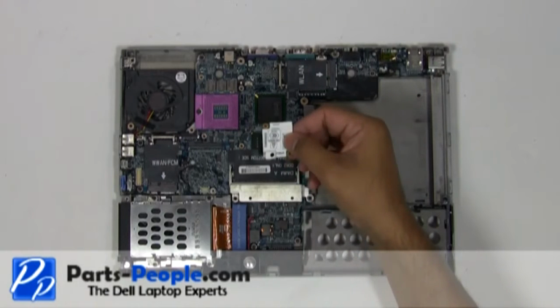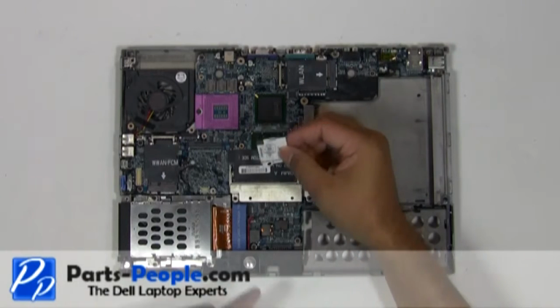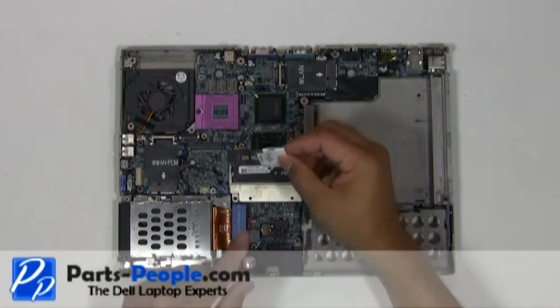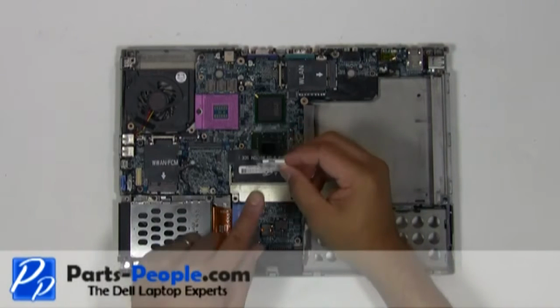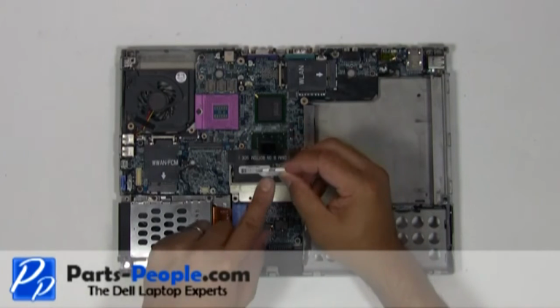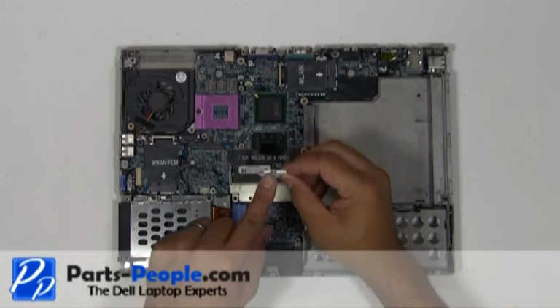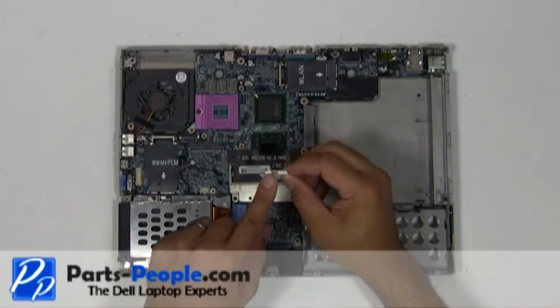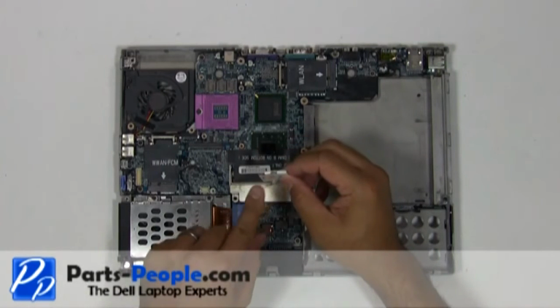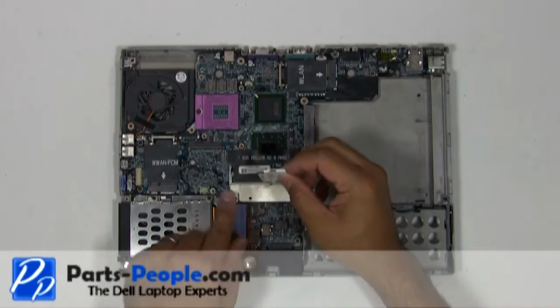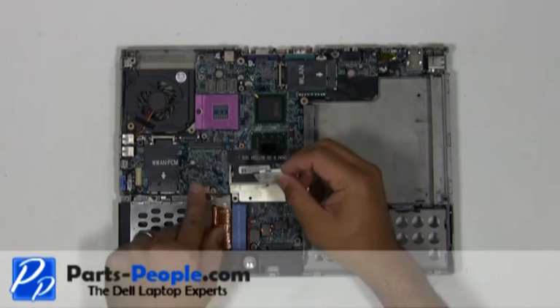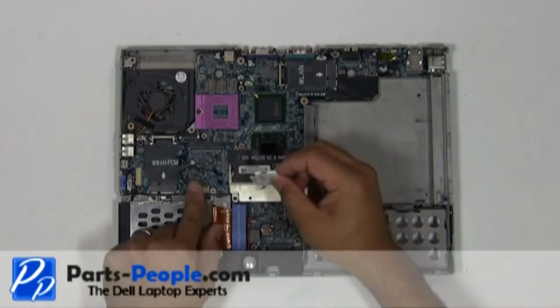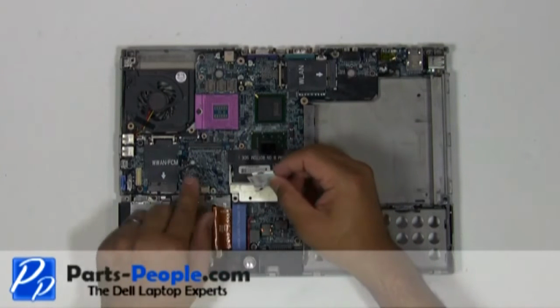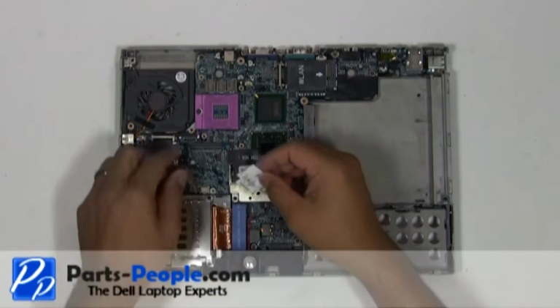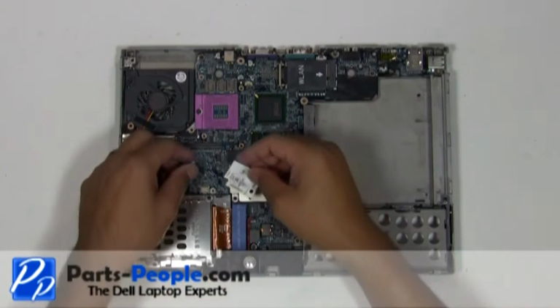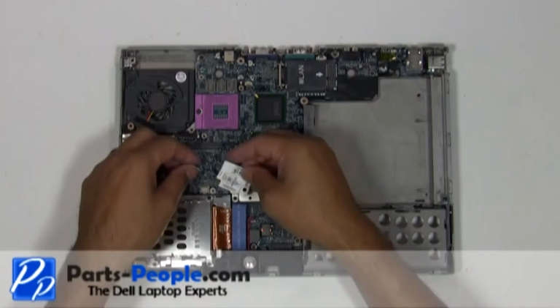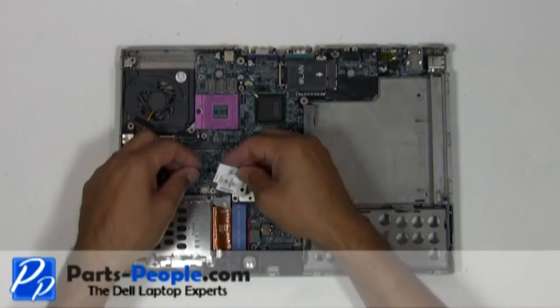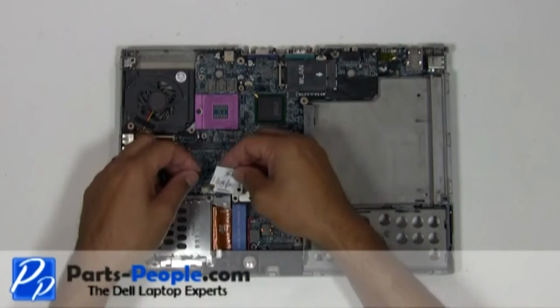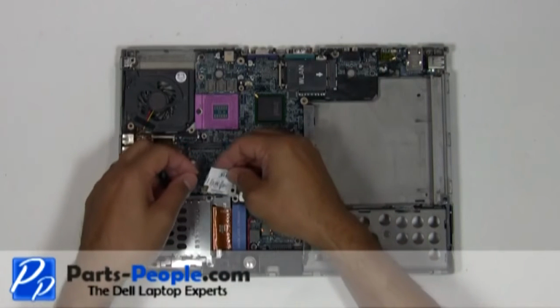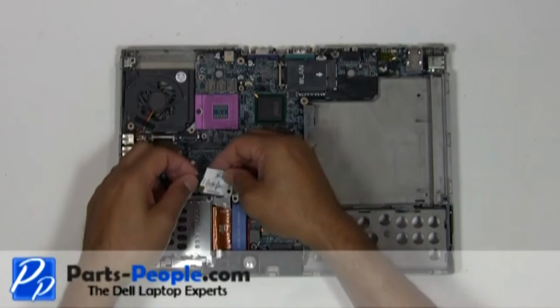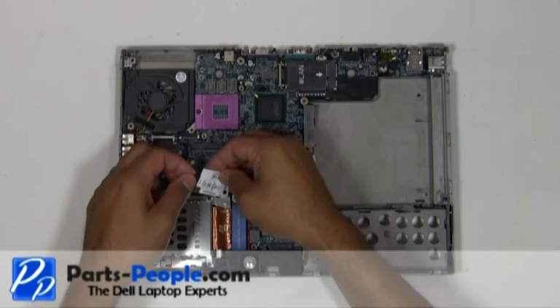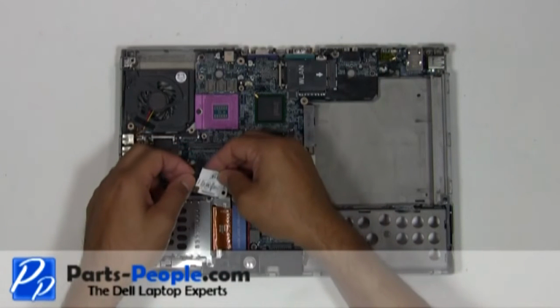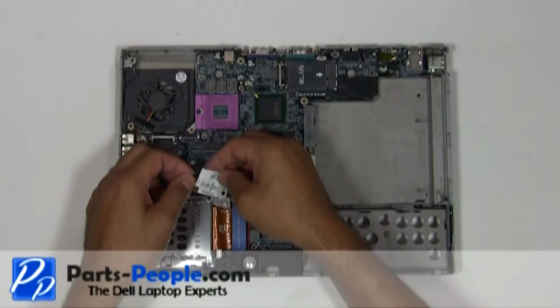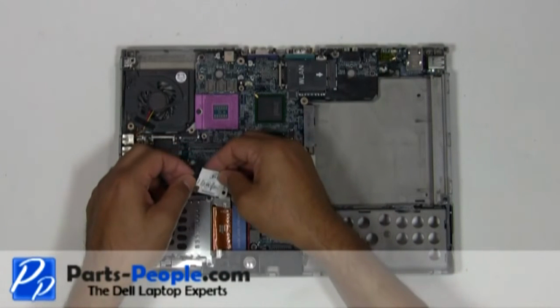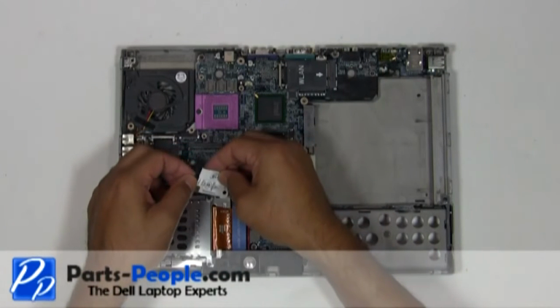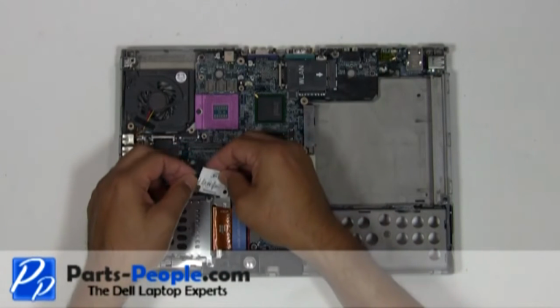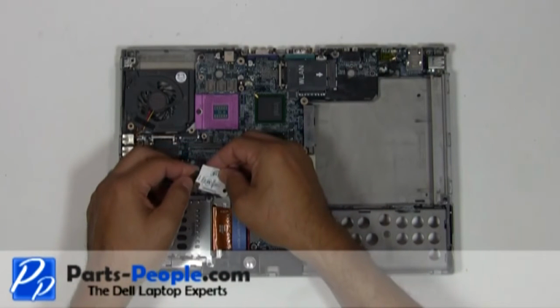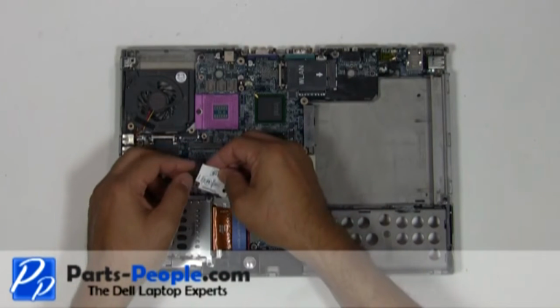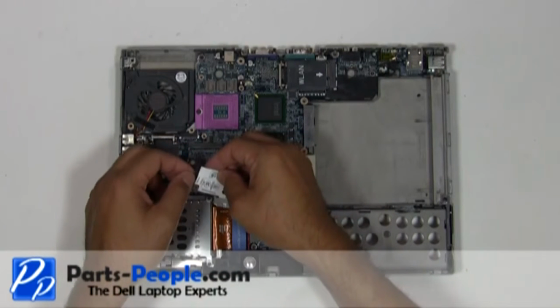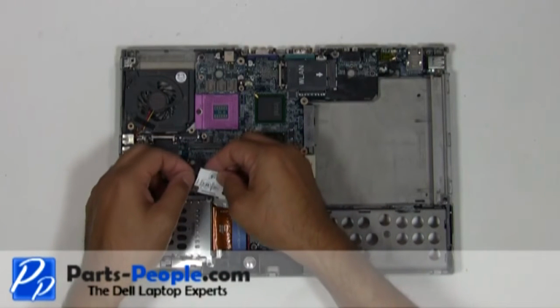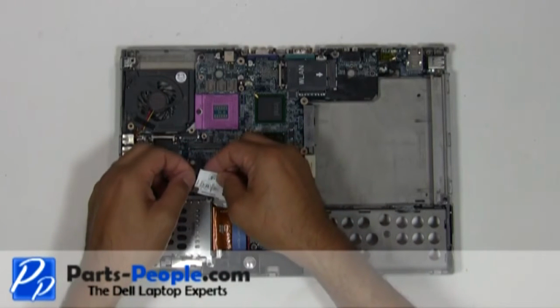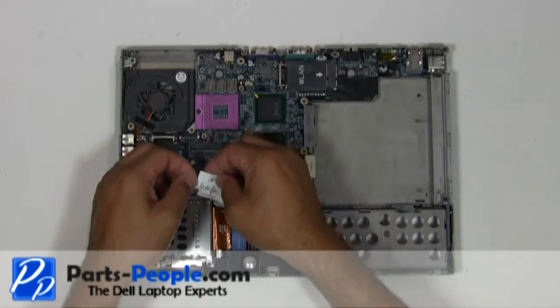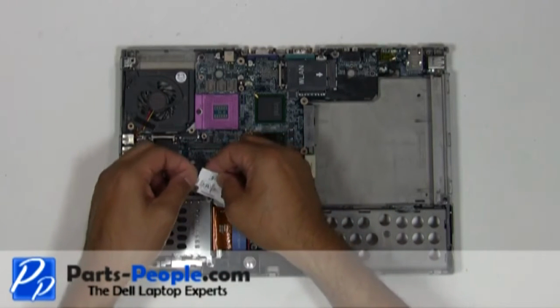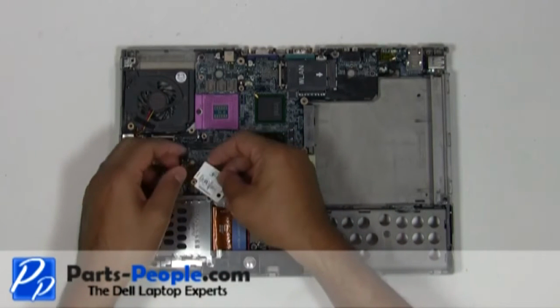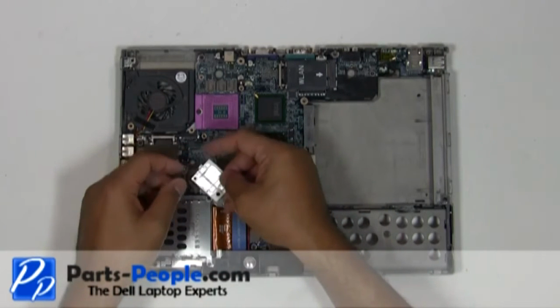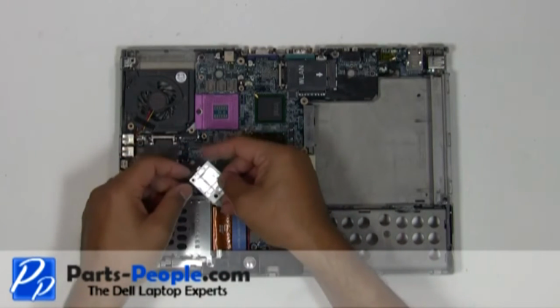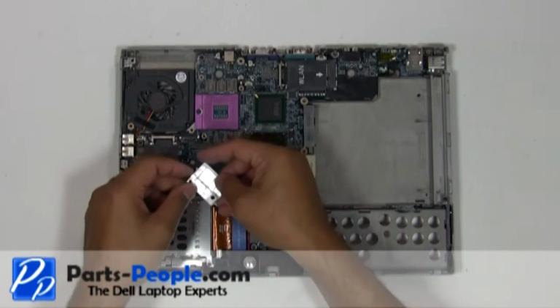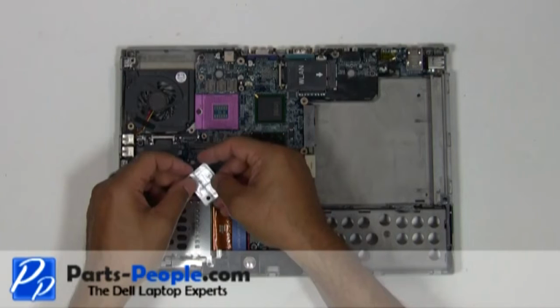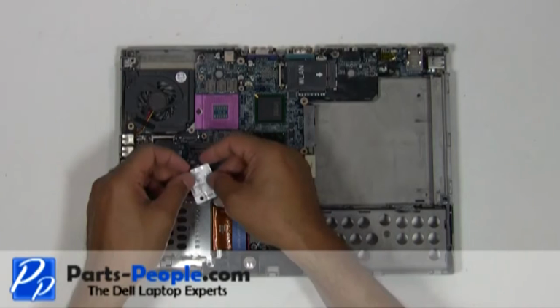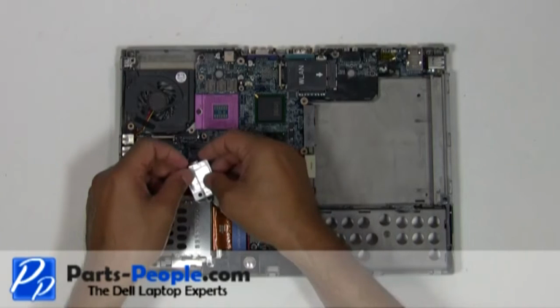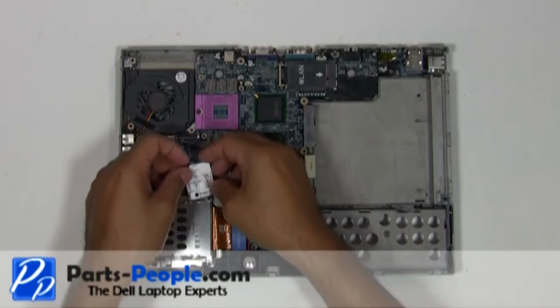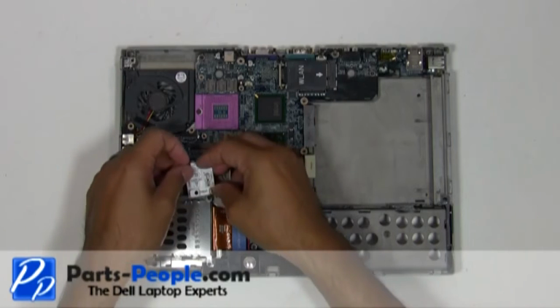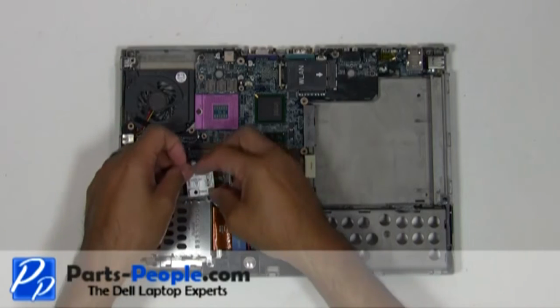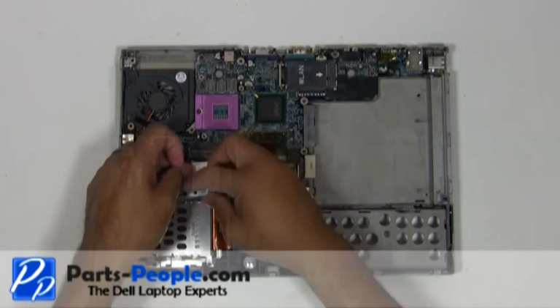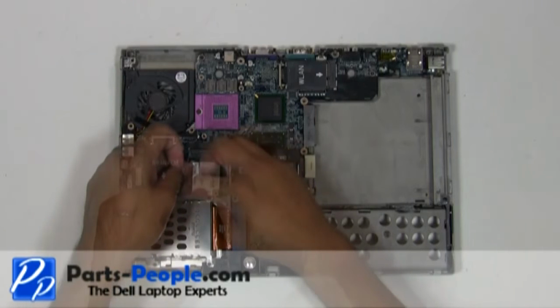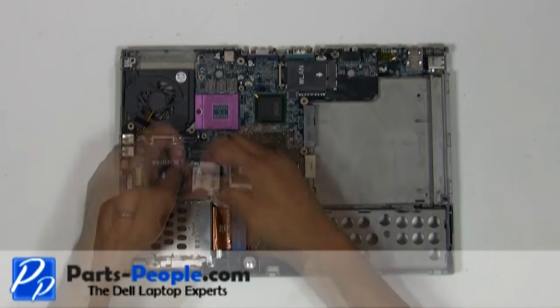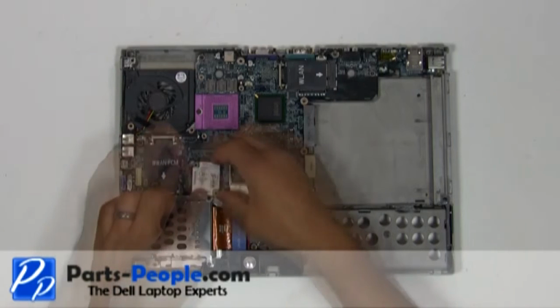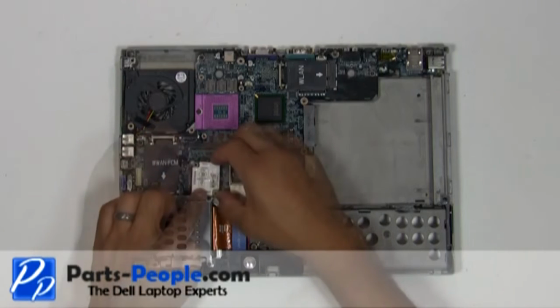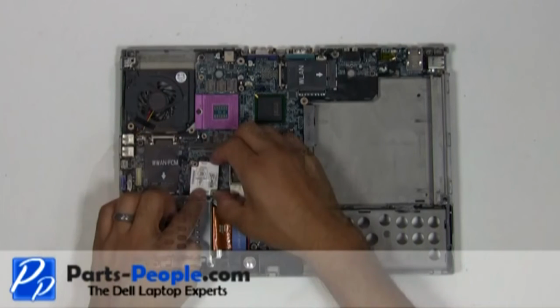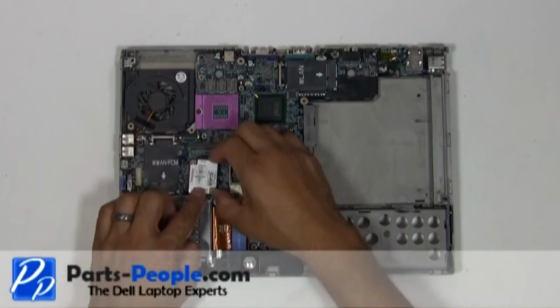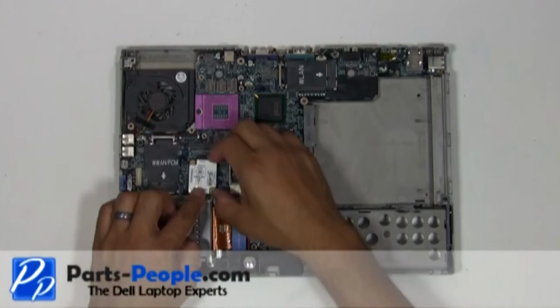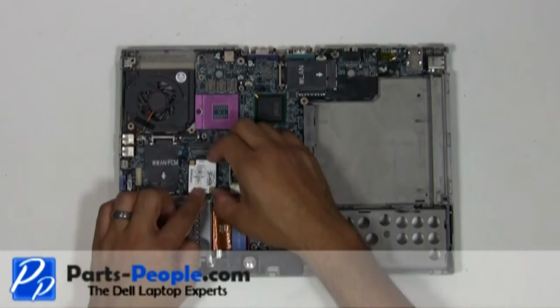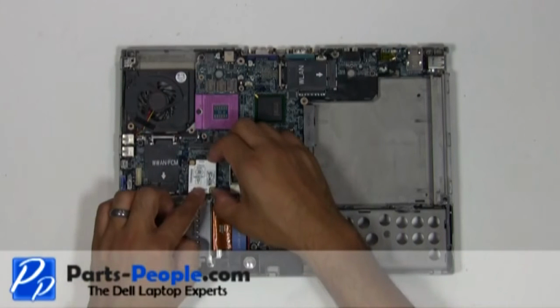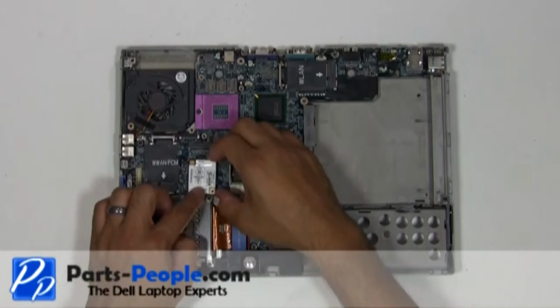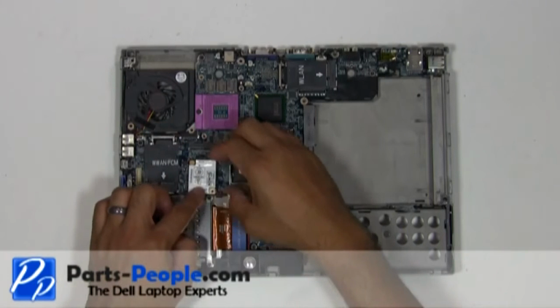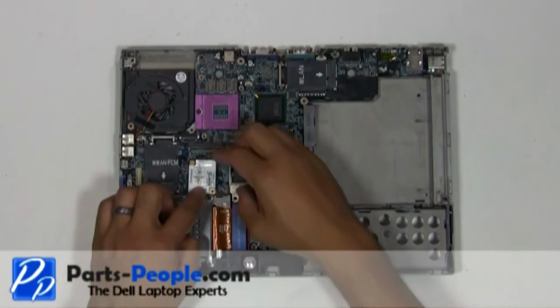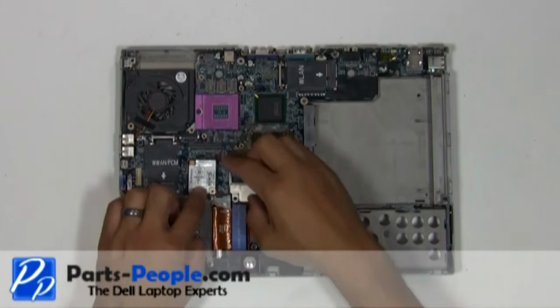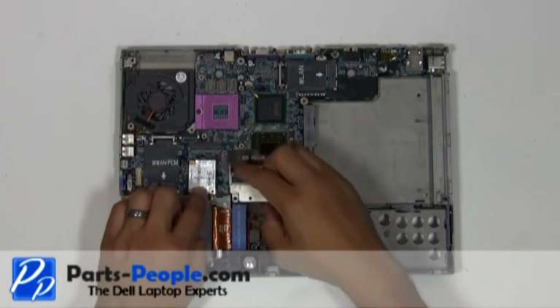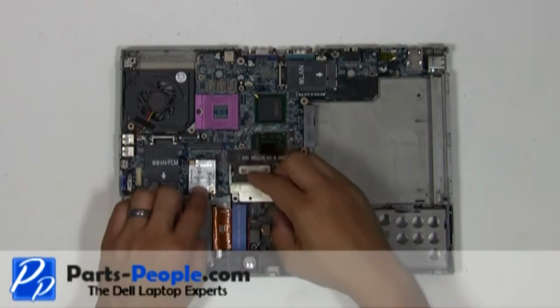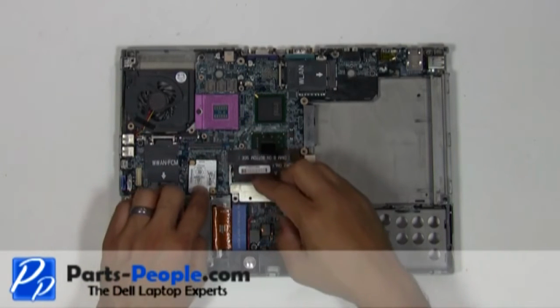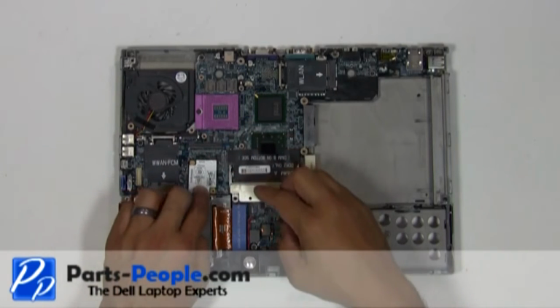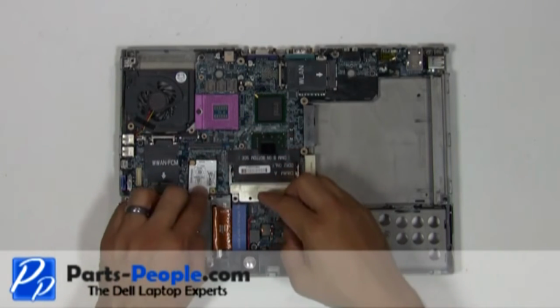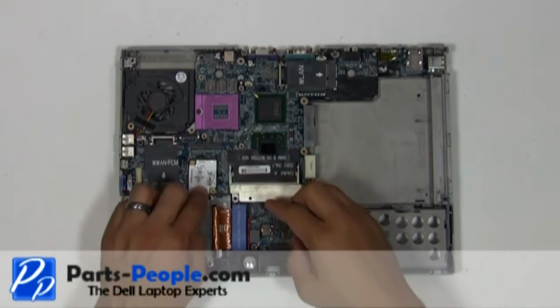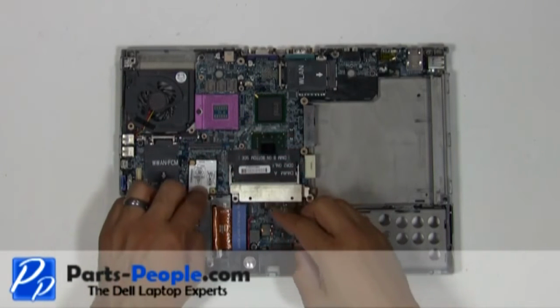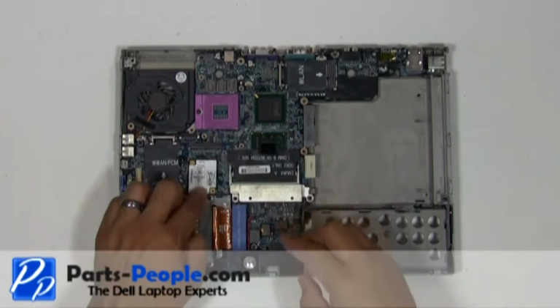Plug the modem cable into the motherboard. Plug the modem into the motherboard and secure it with the single retaining screw.